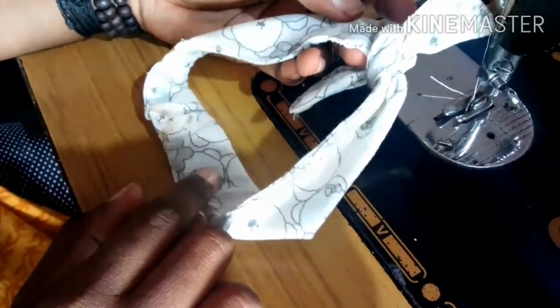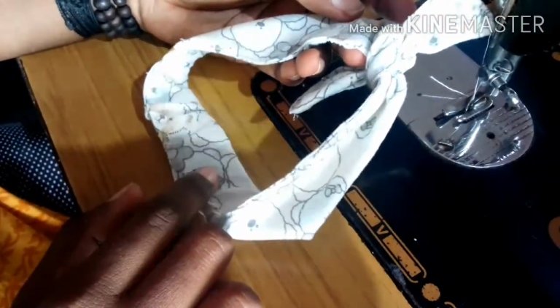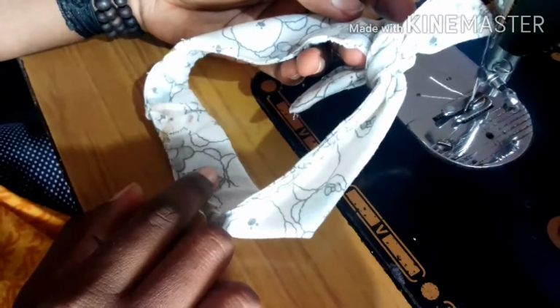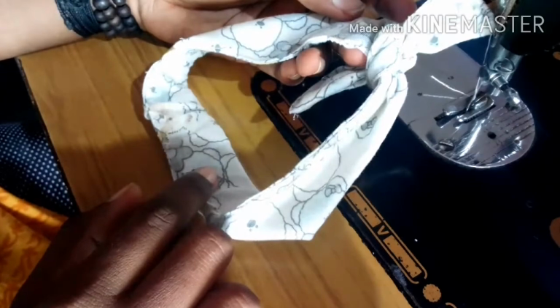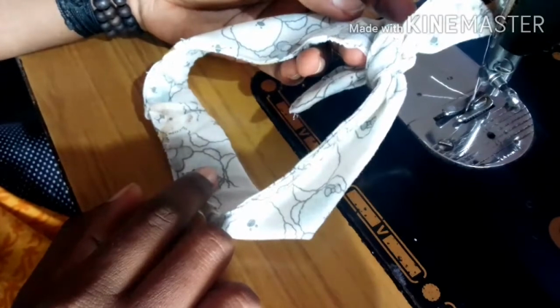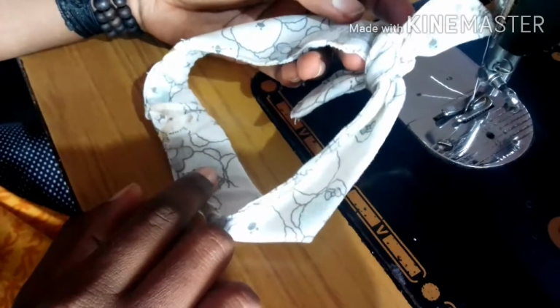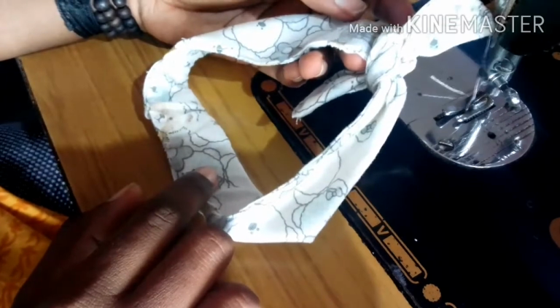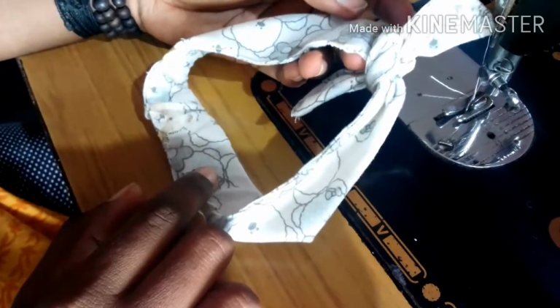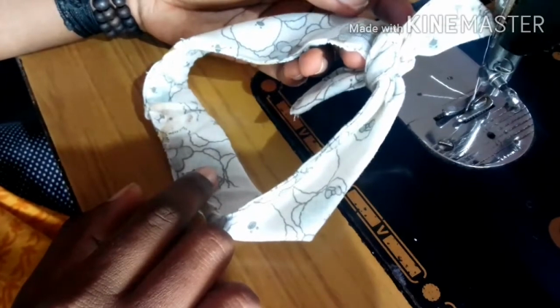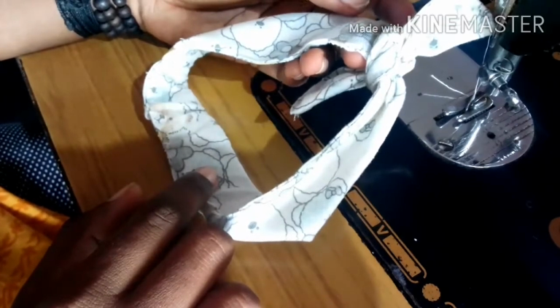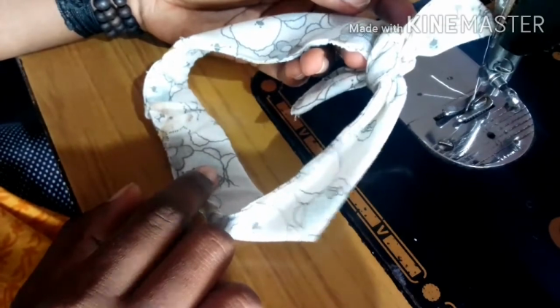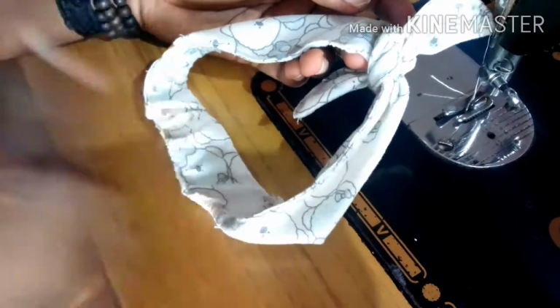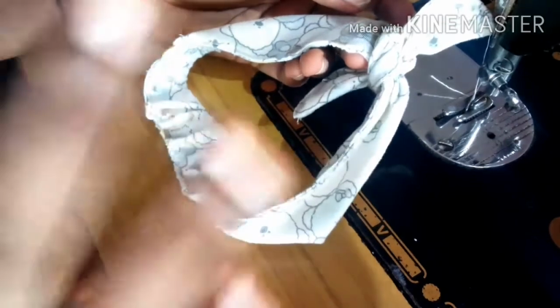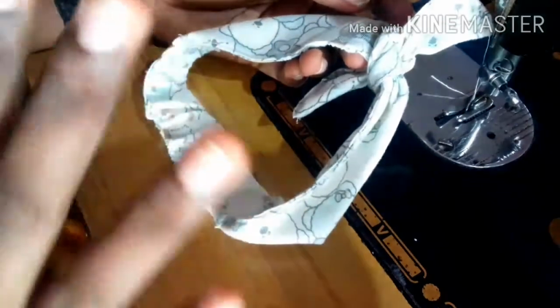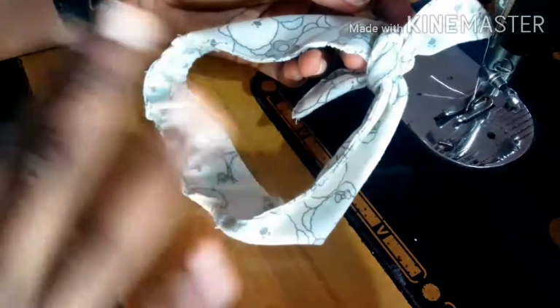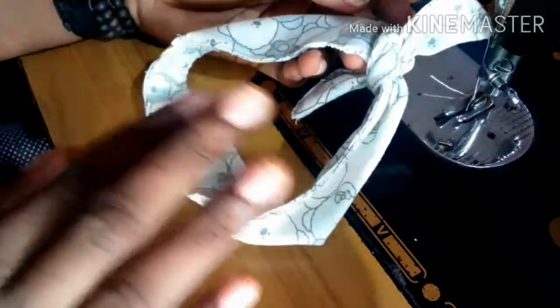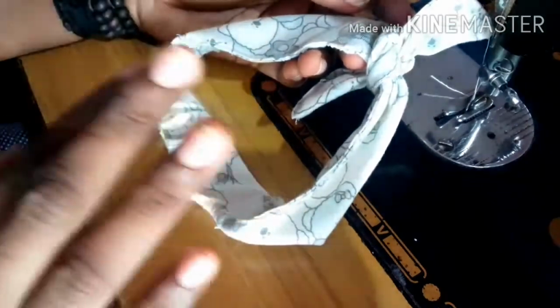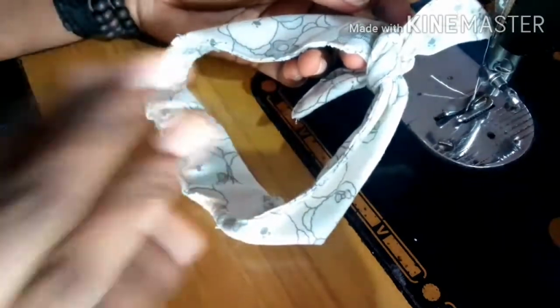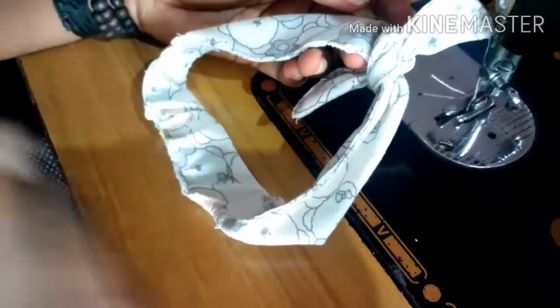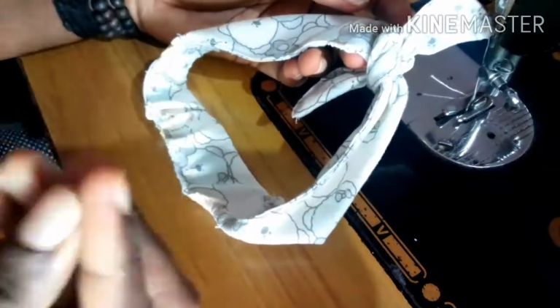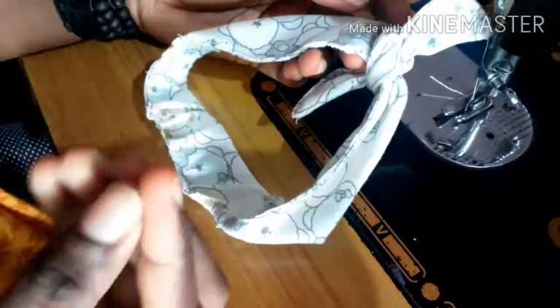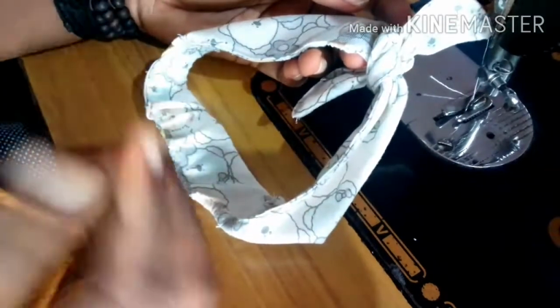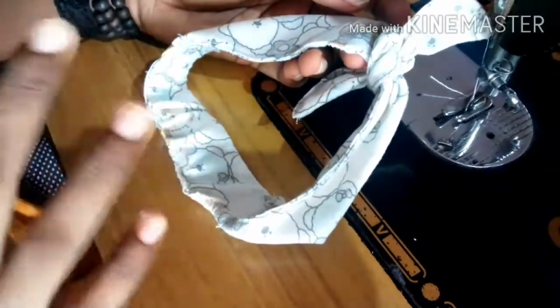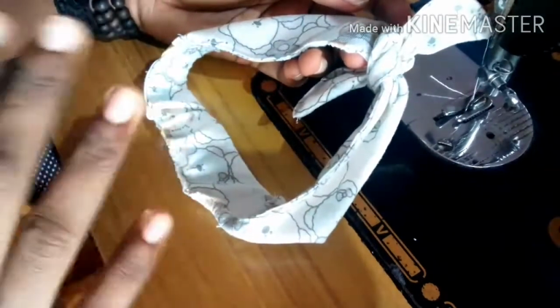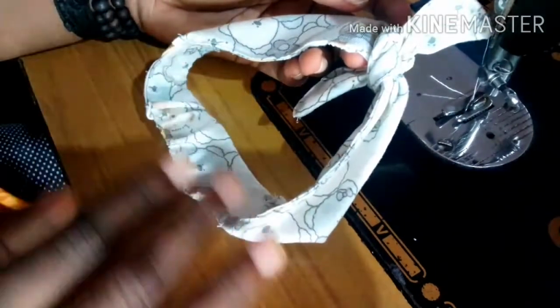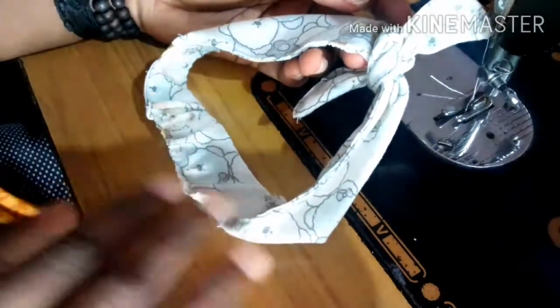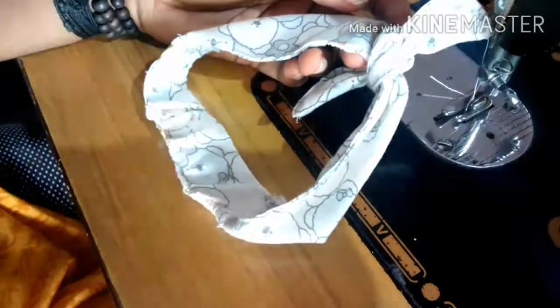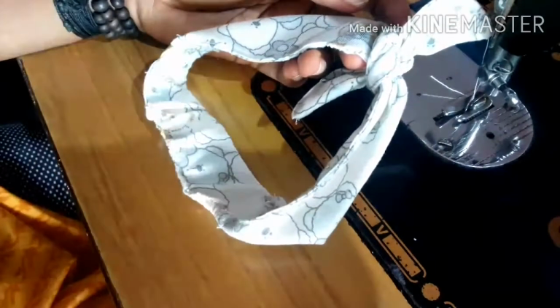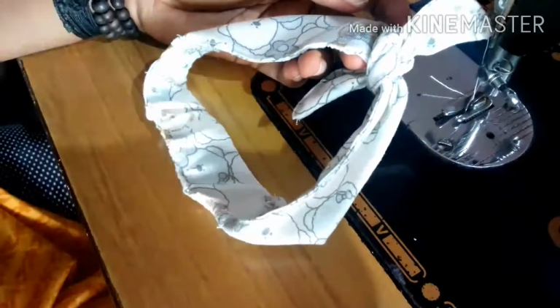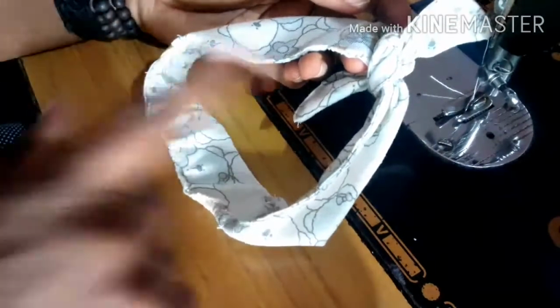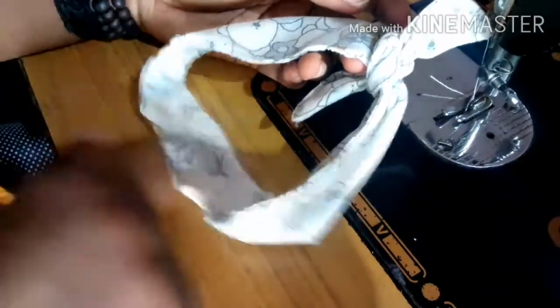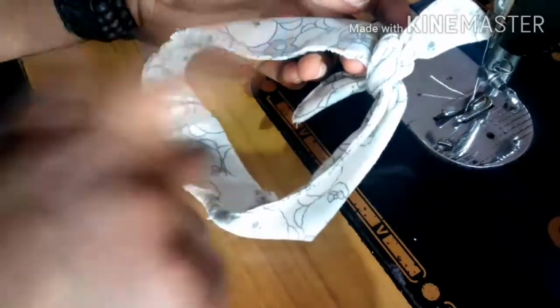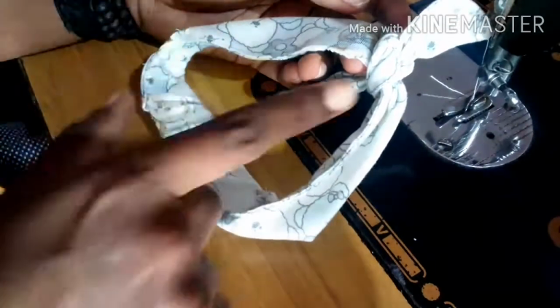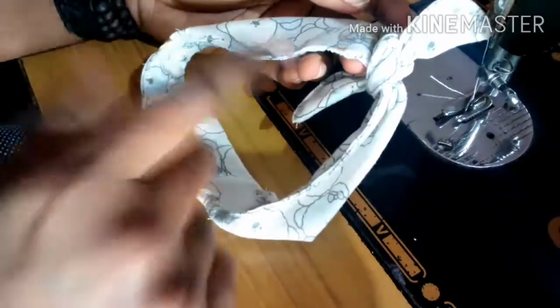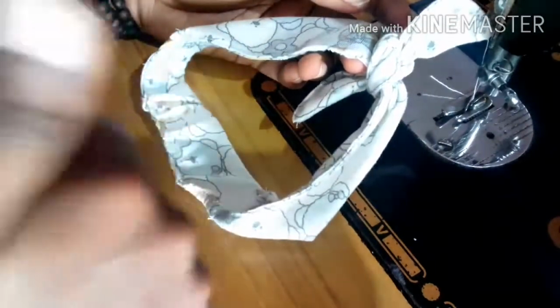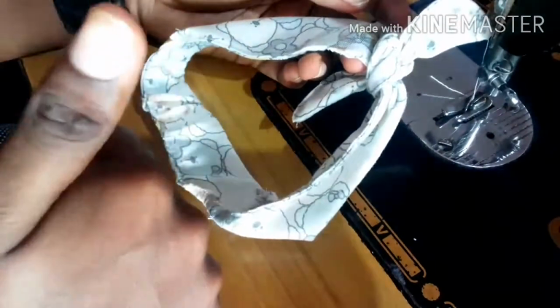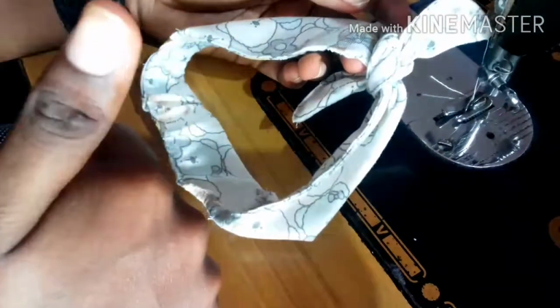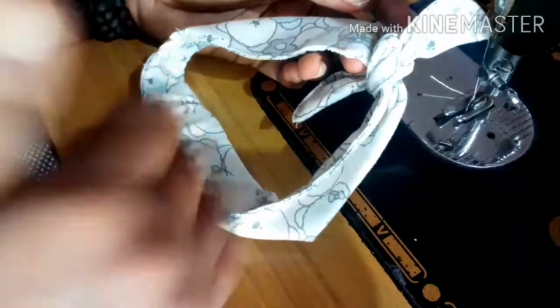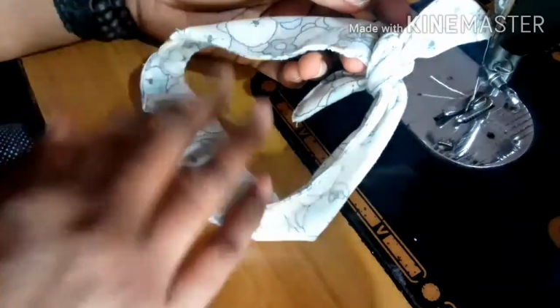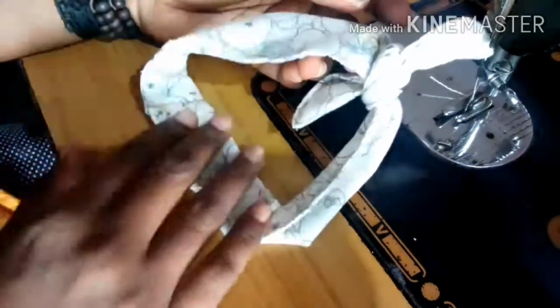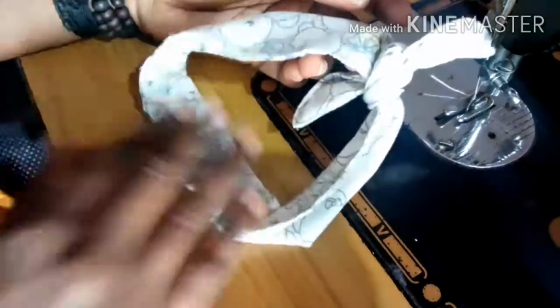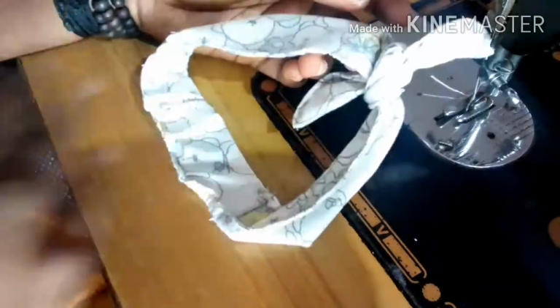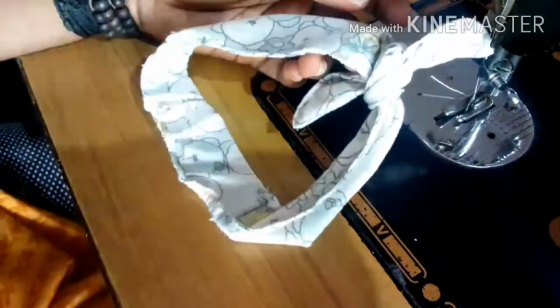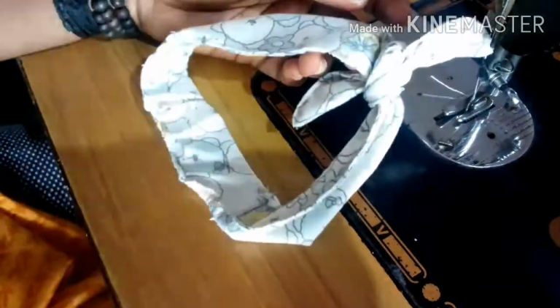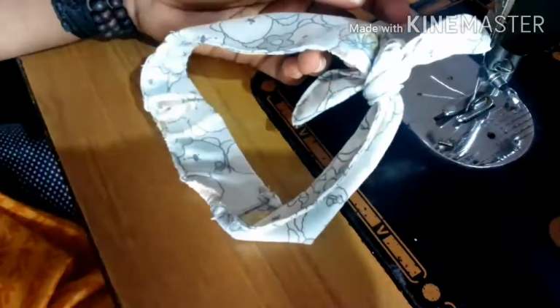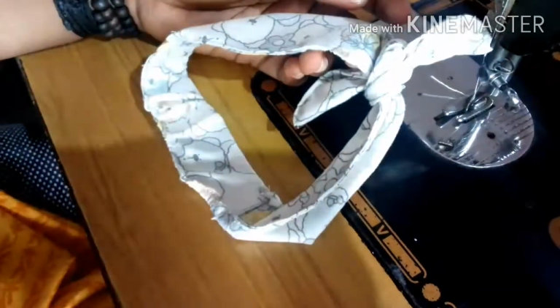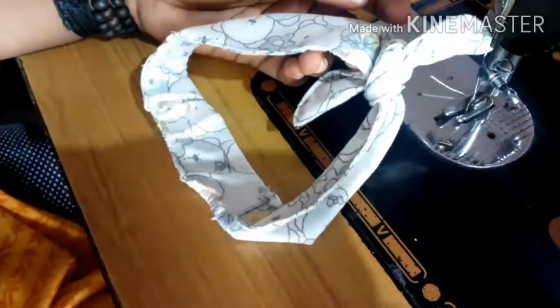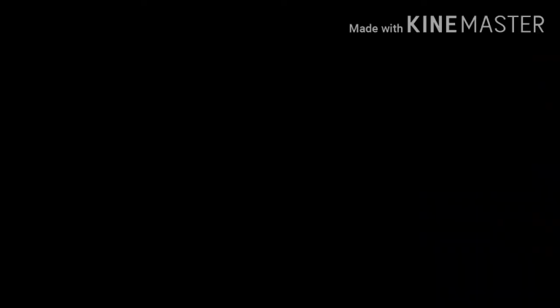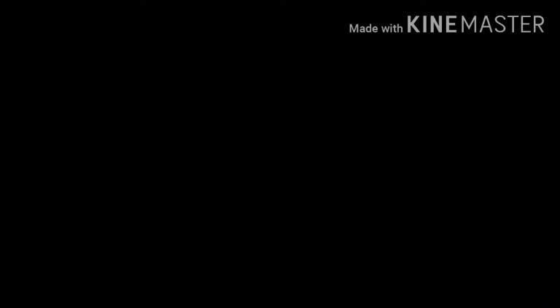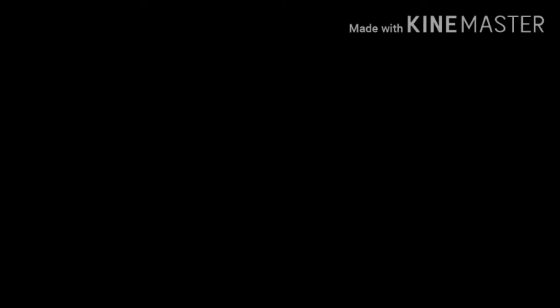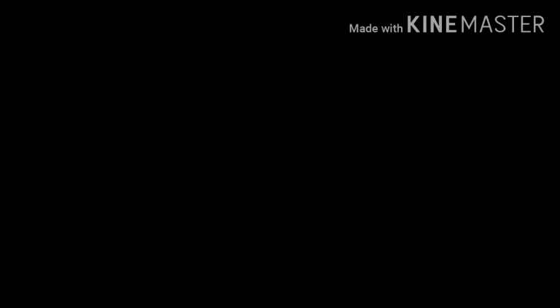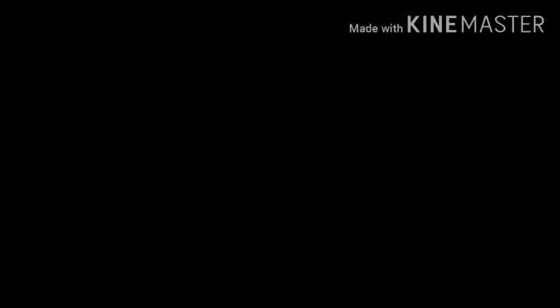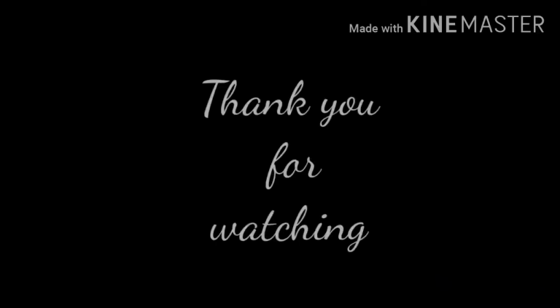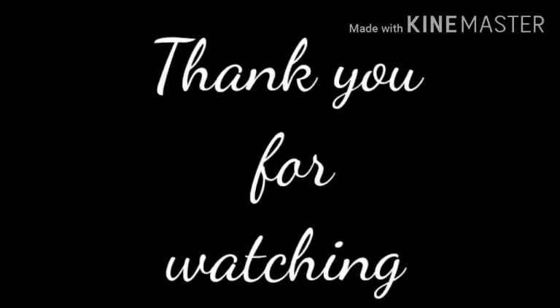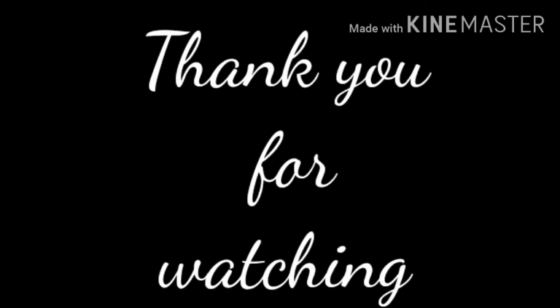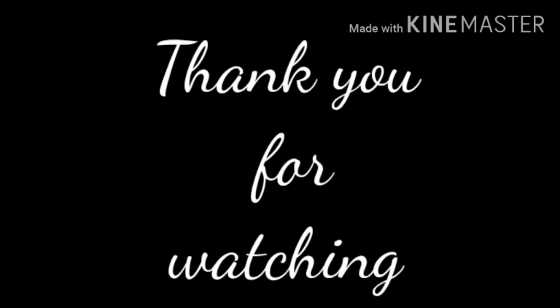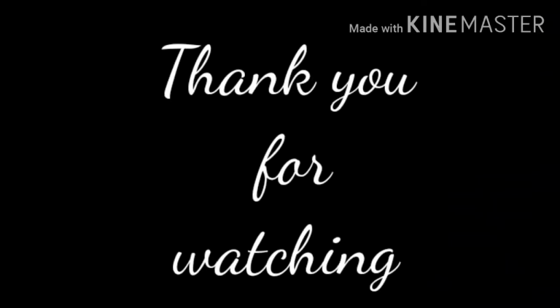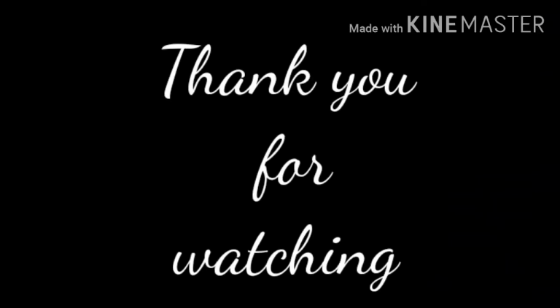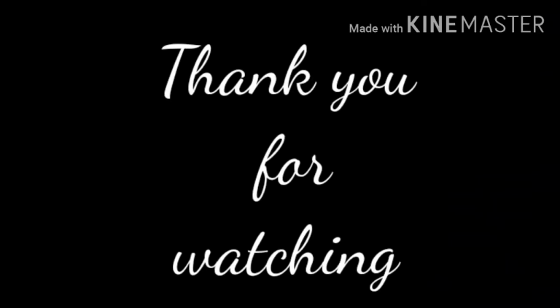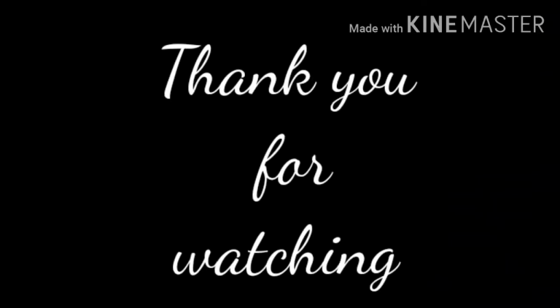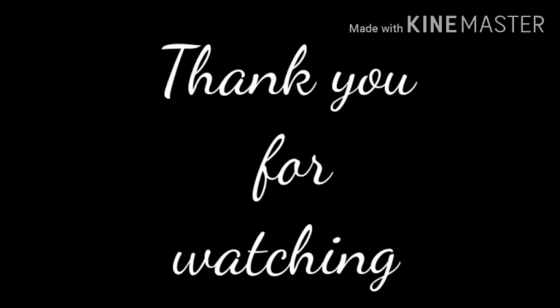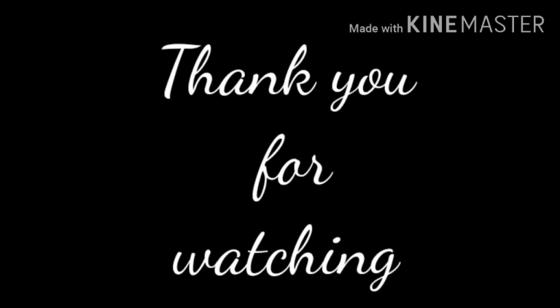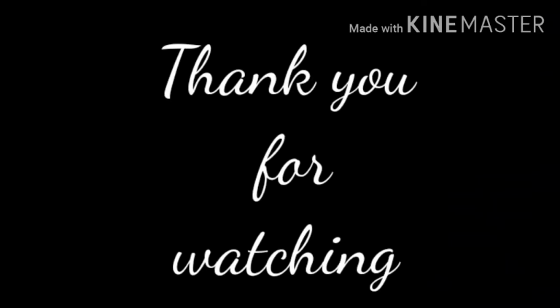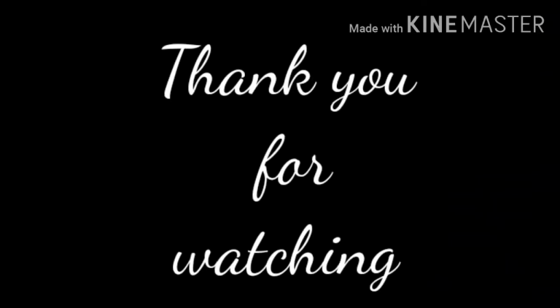Subscribe, like and share. Thanks for watching this video.